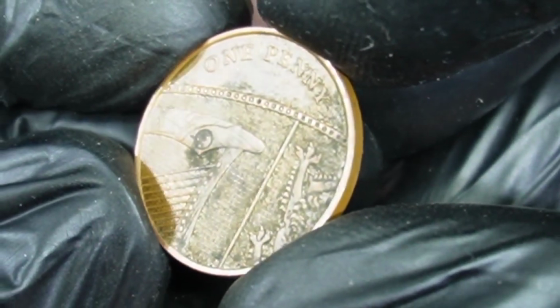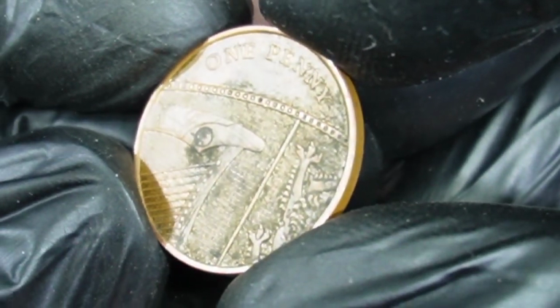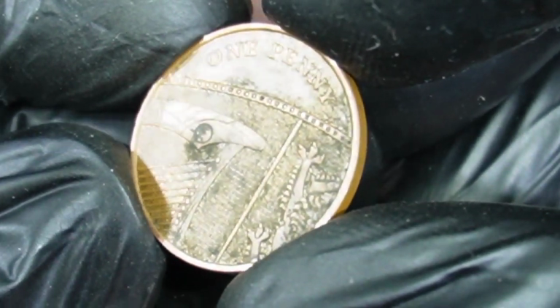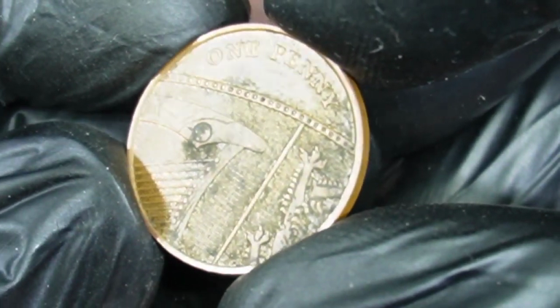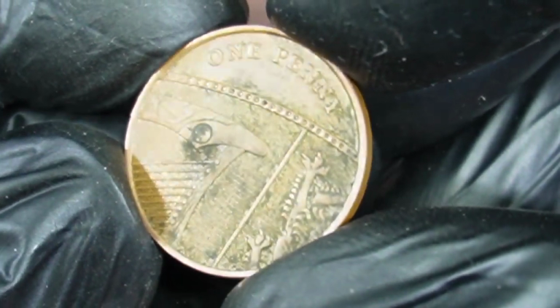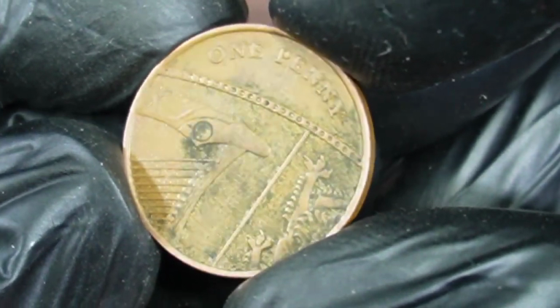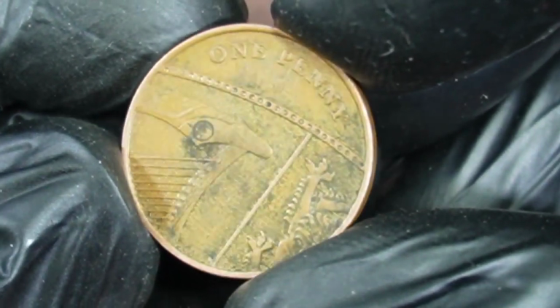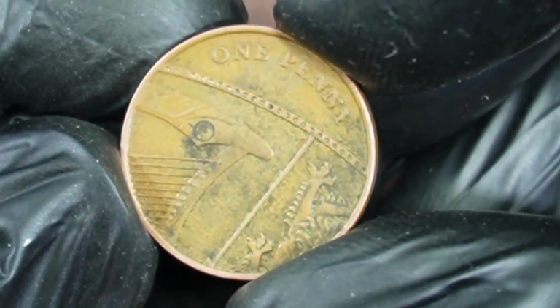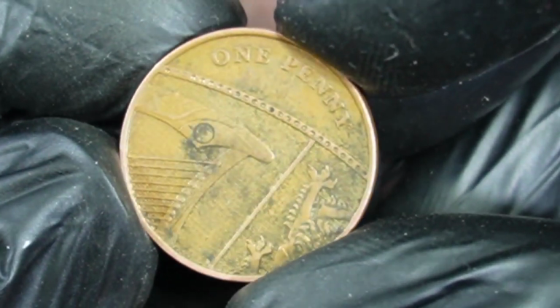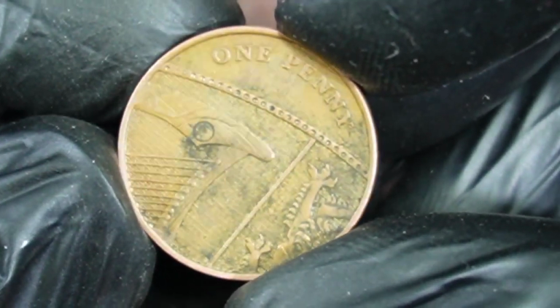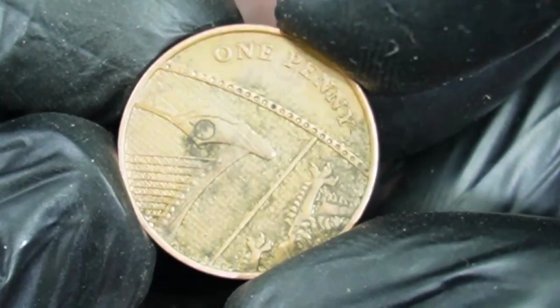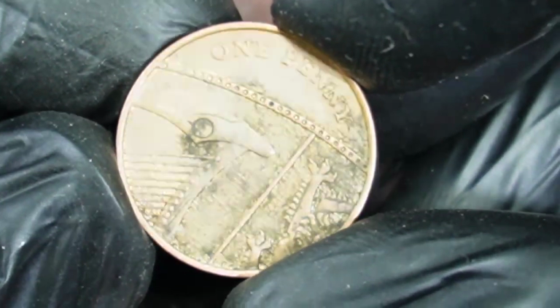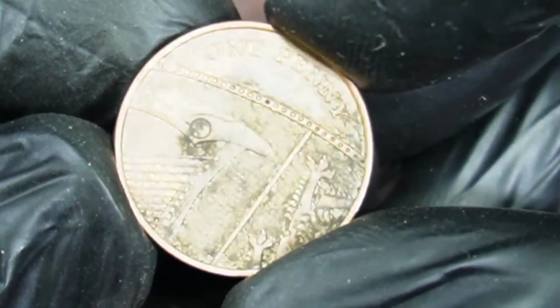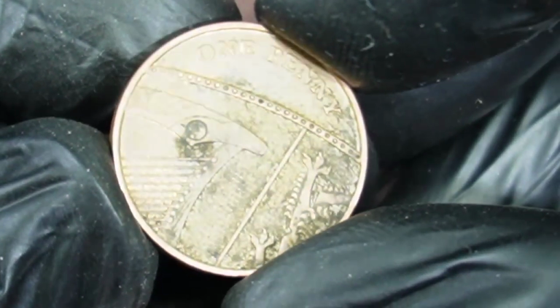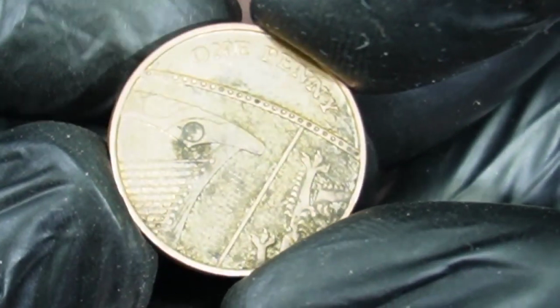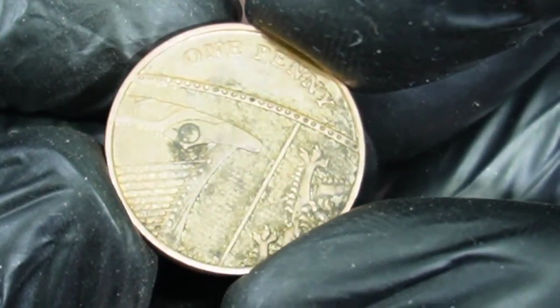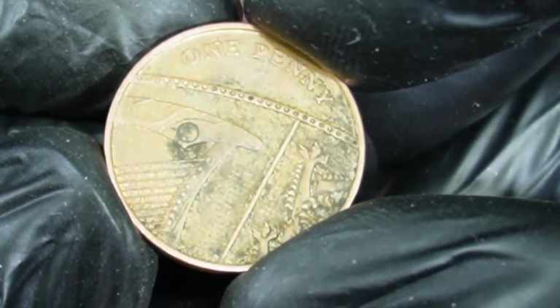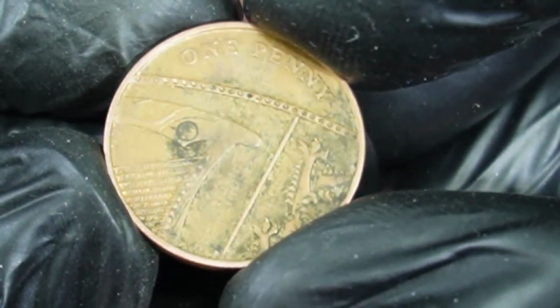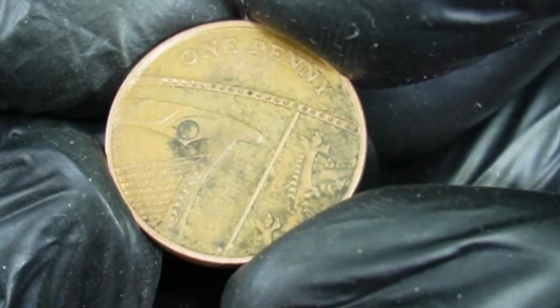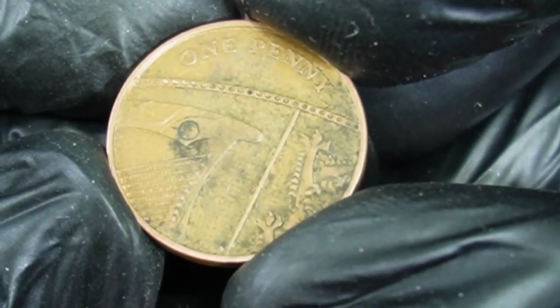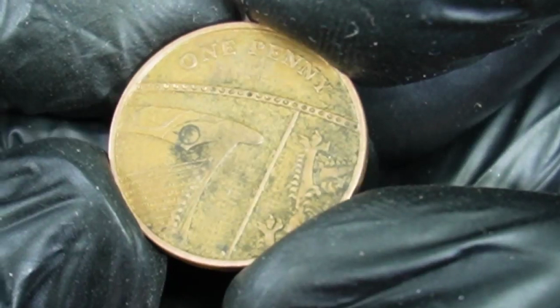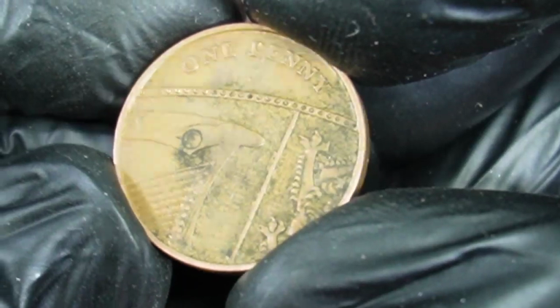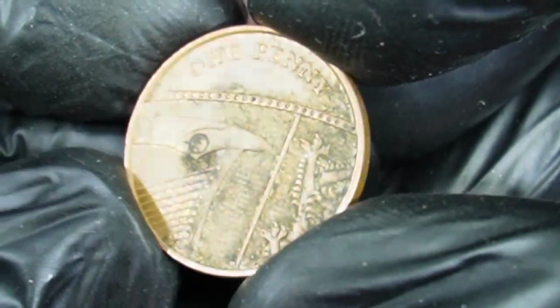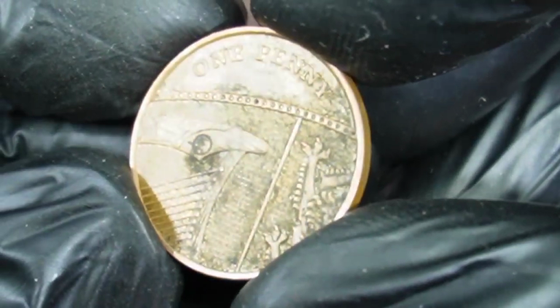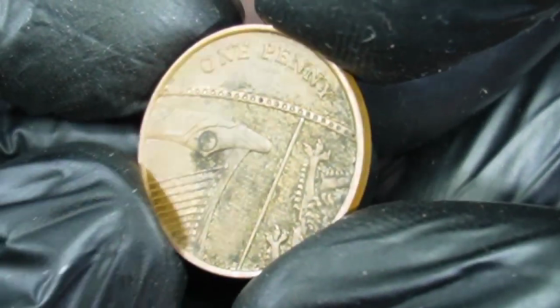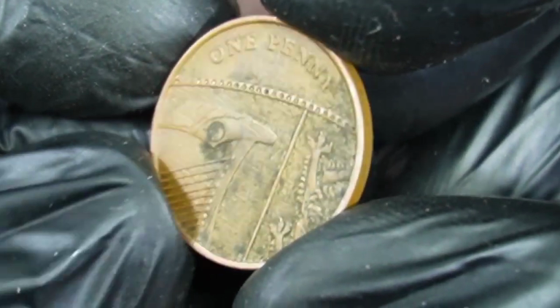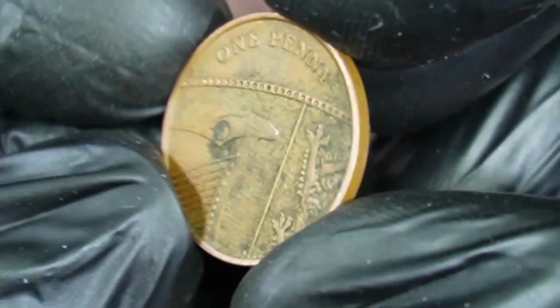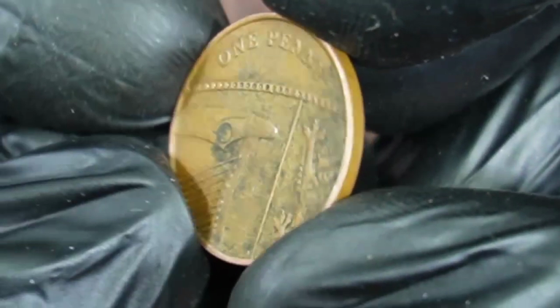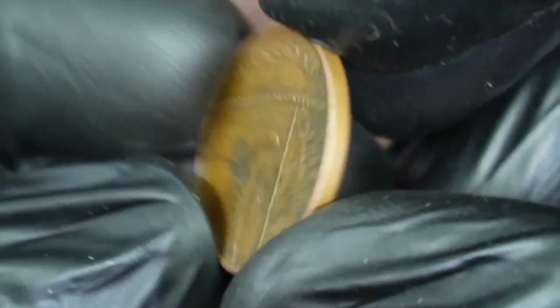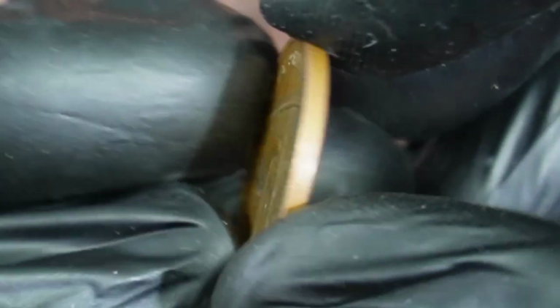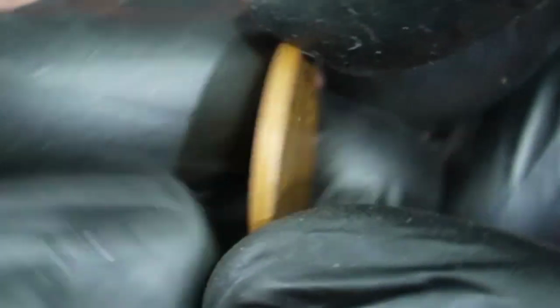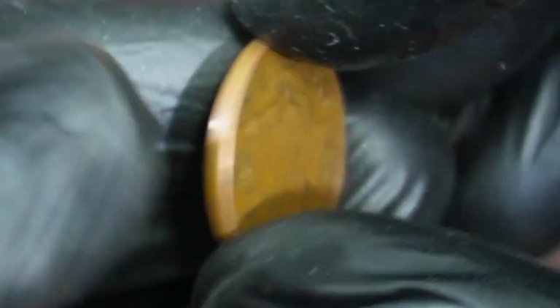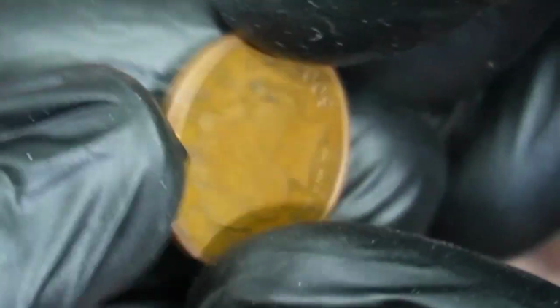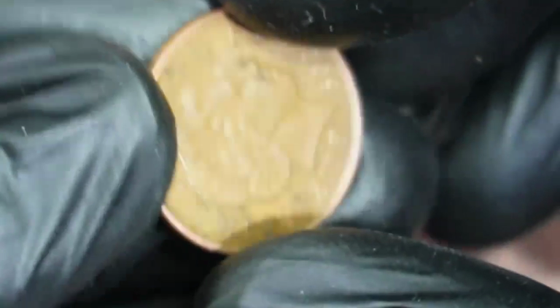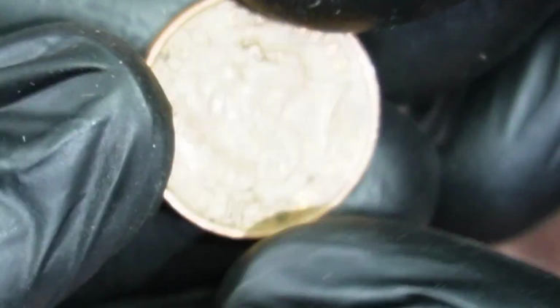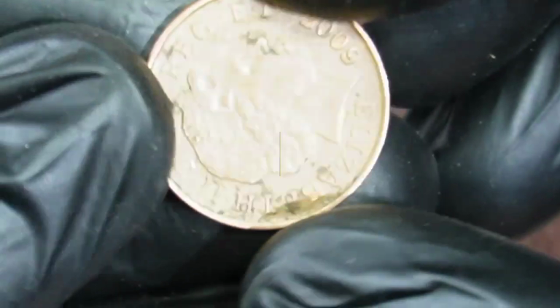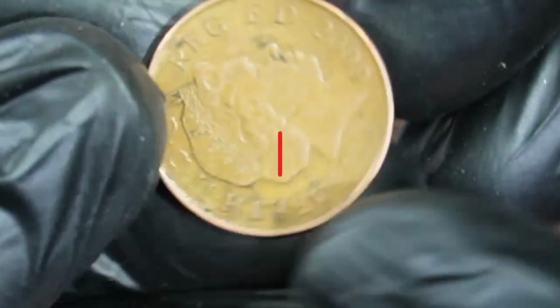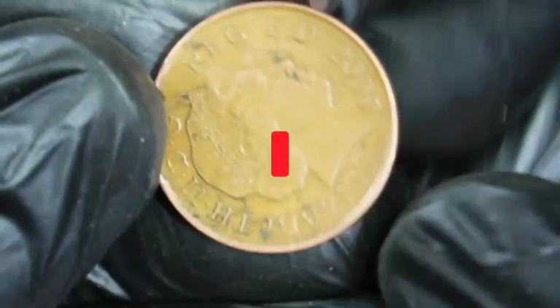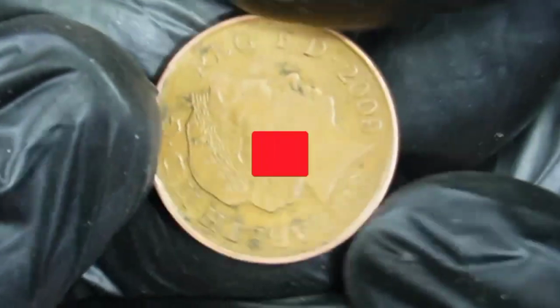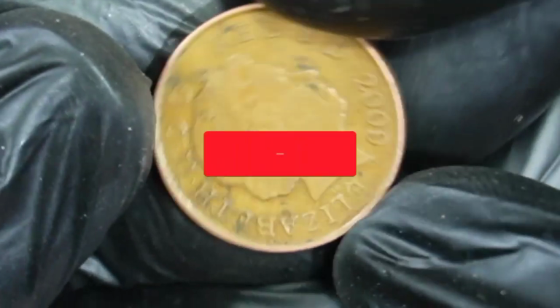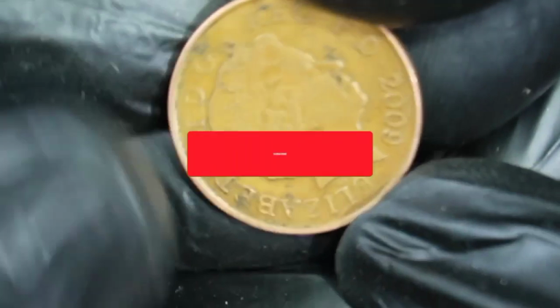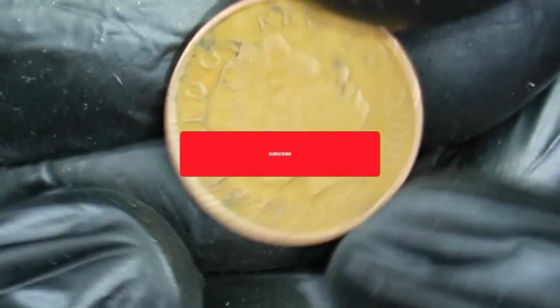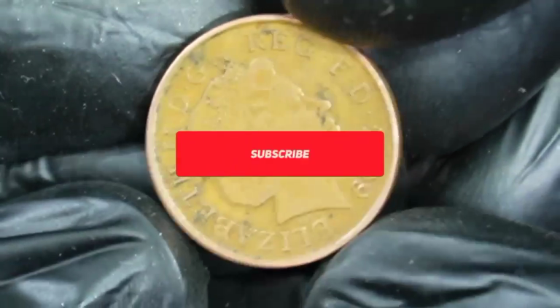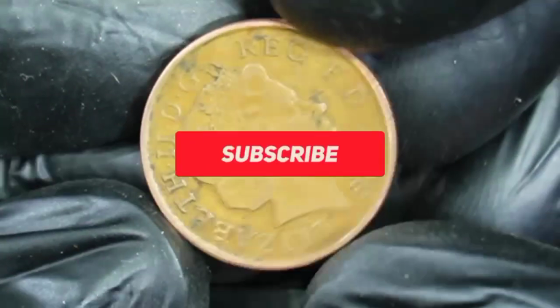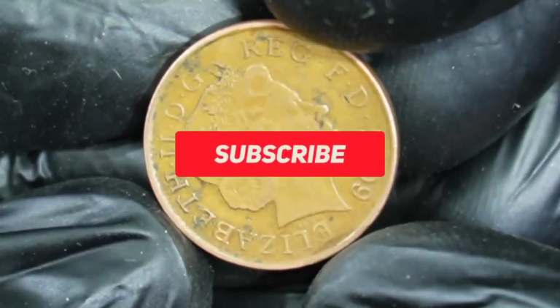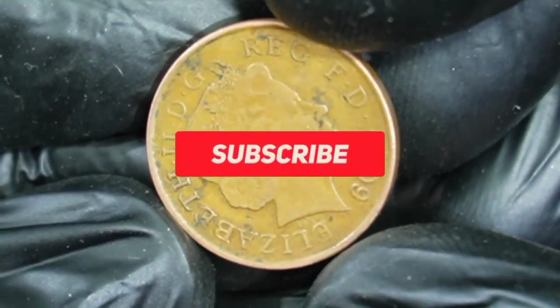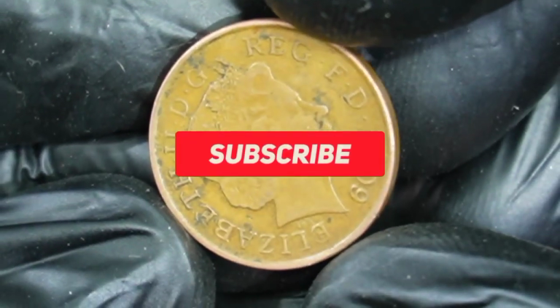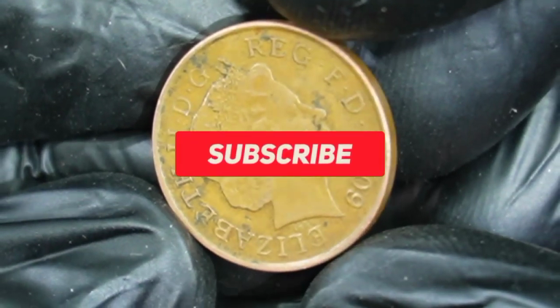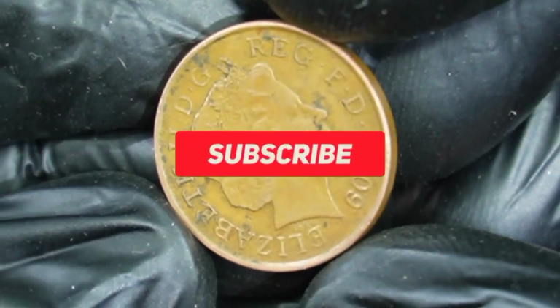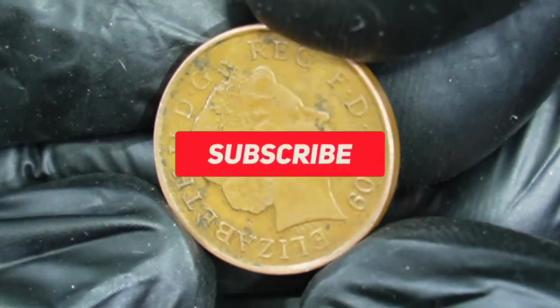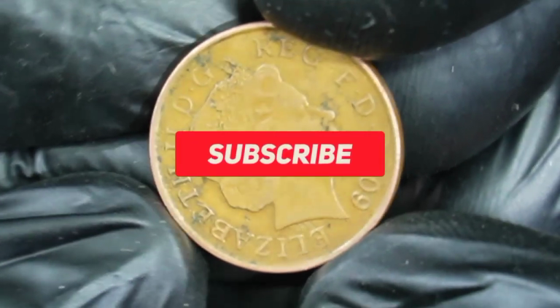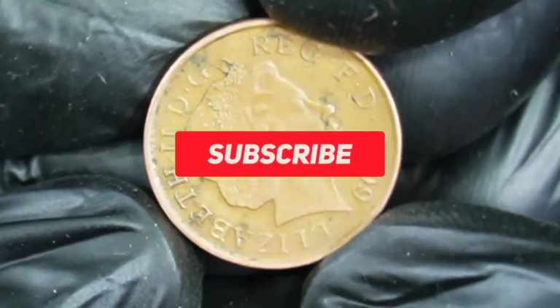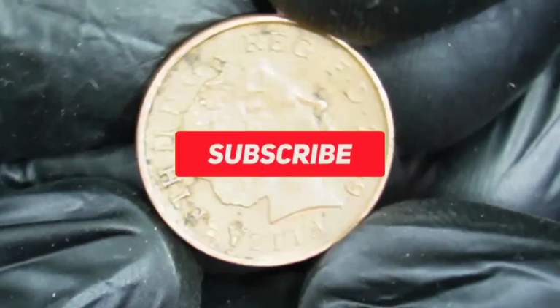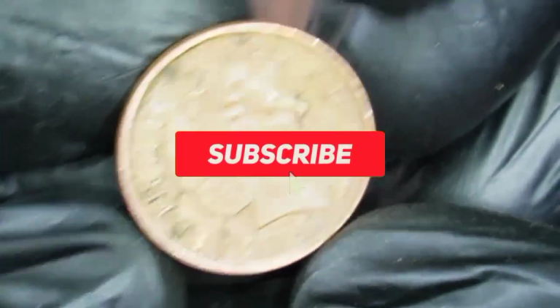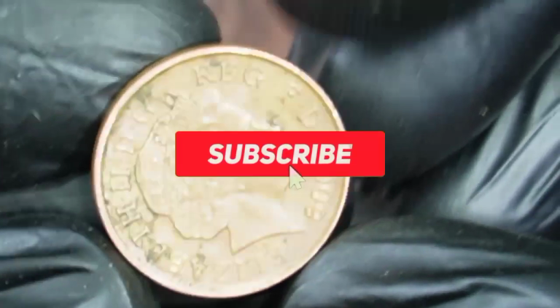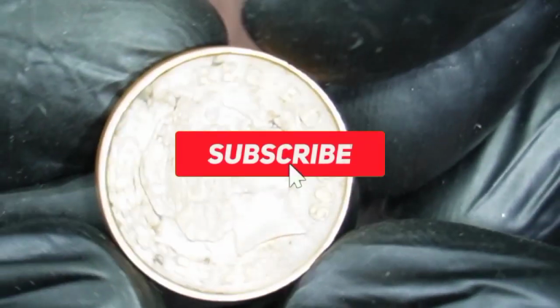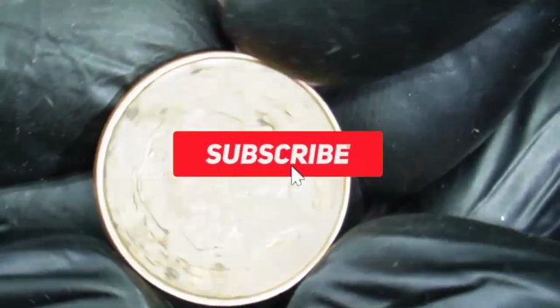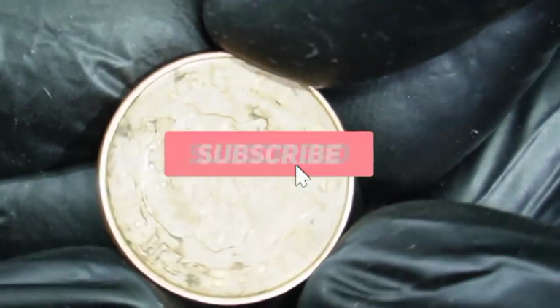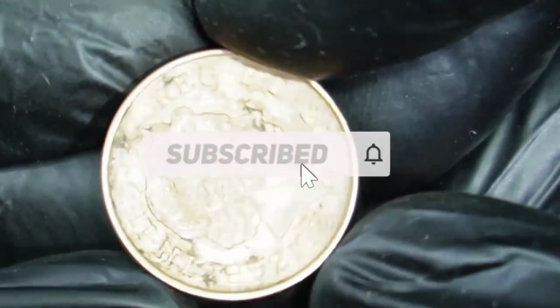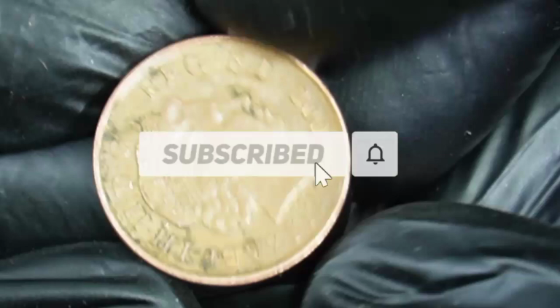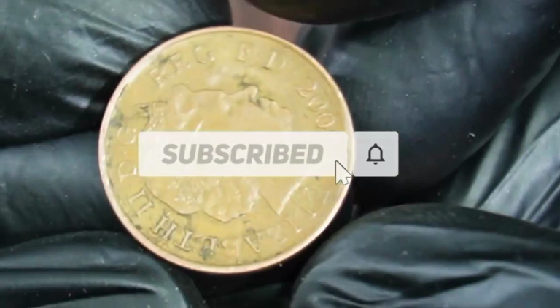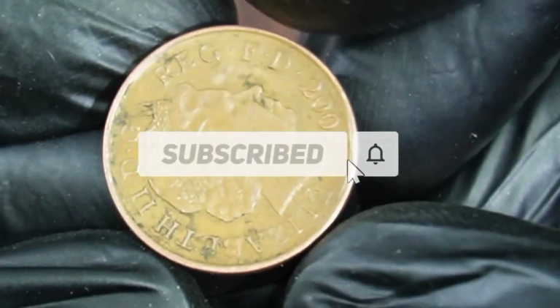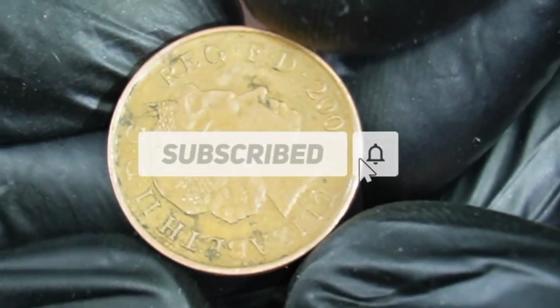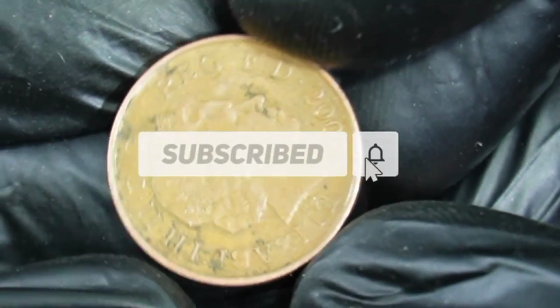Made of copper-plated steel, the weight is 3.56 grams and it has a diameter of 20.3 millimeters.